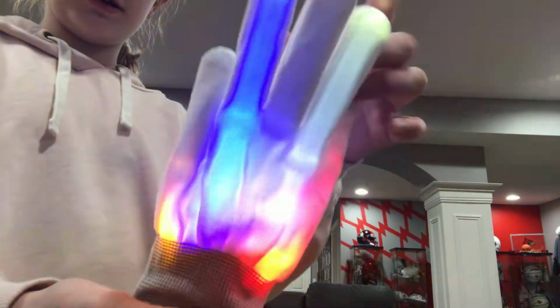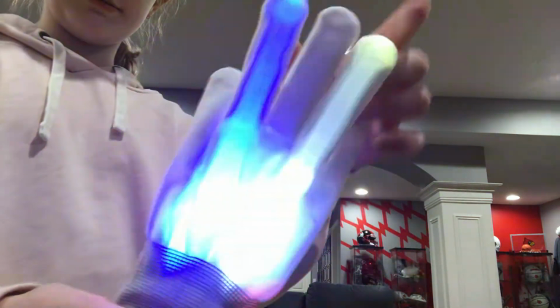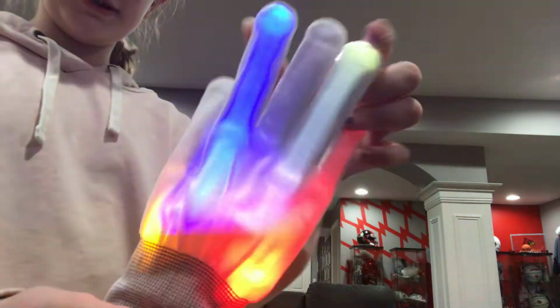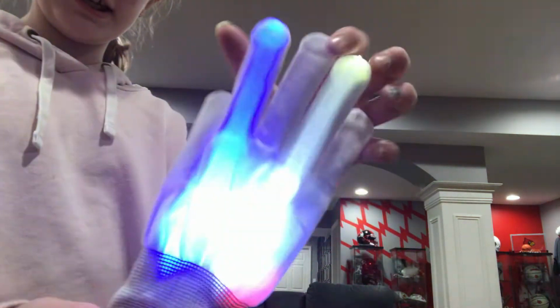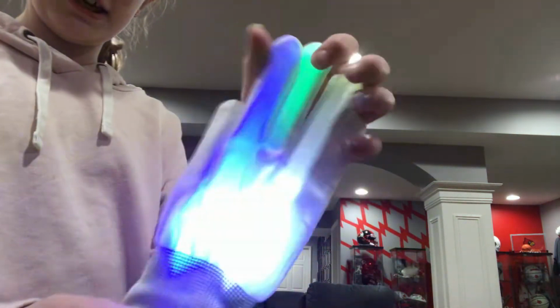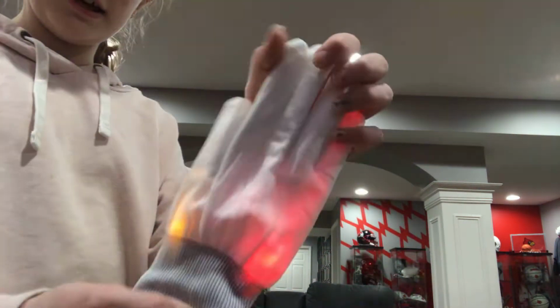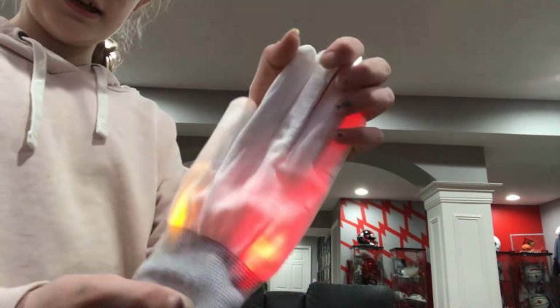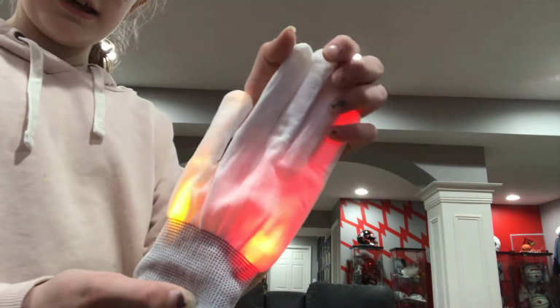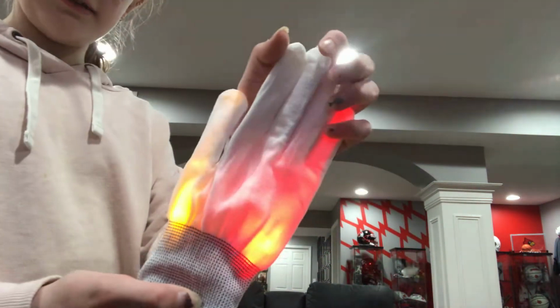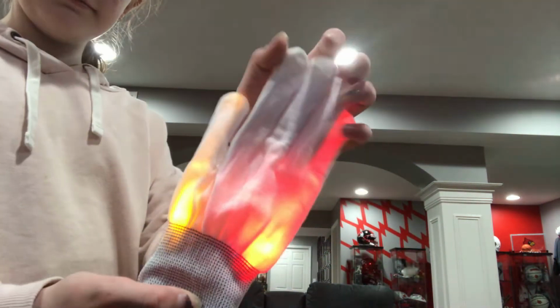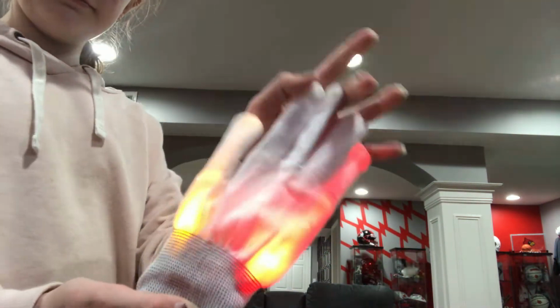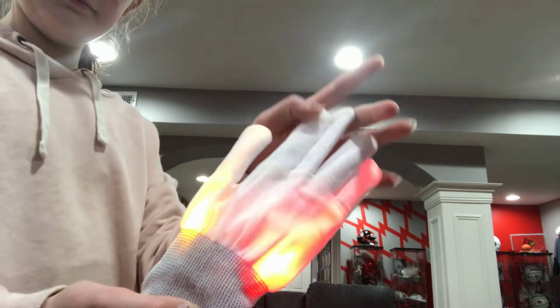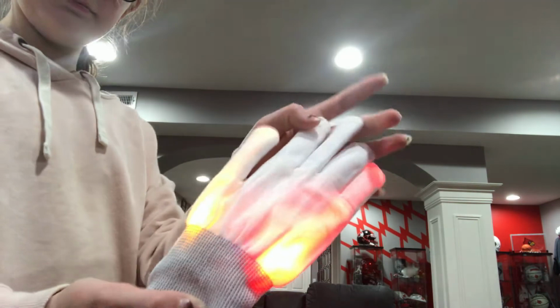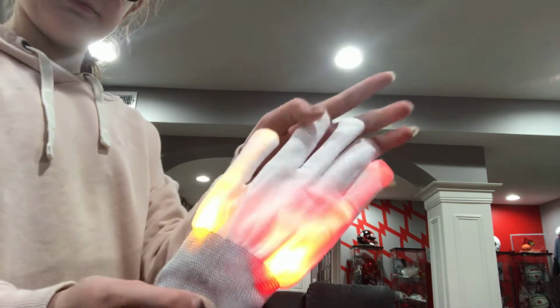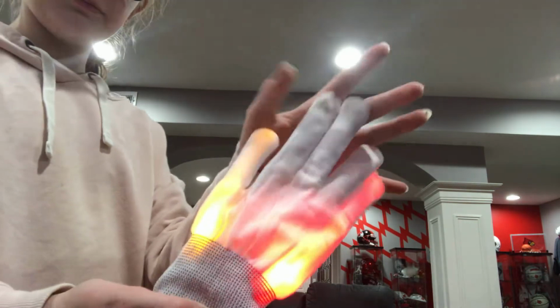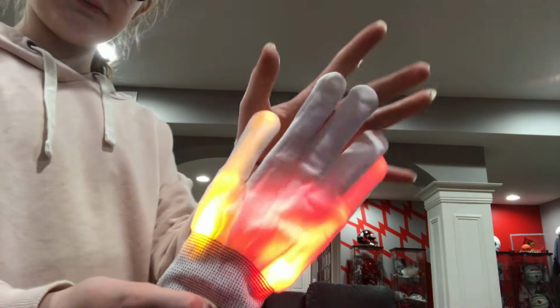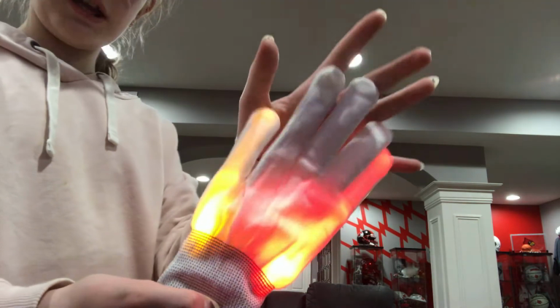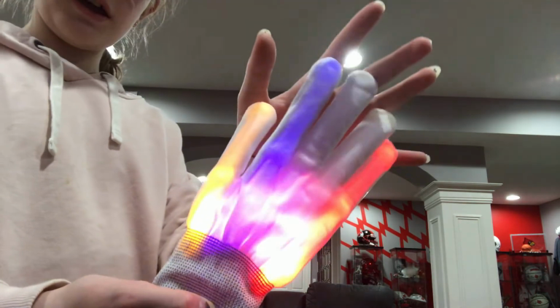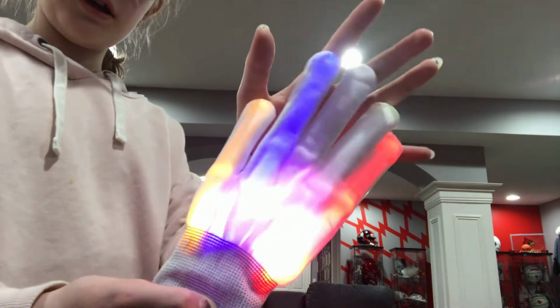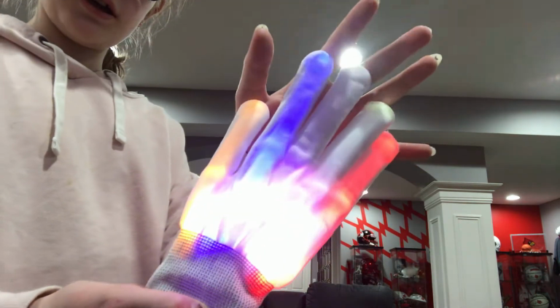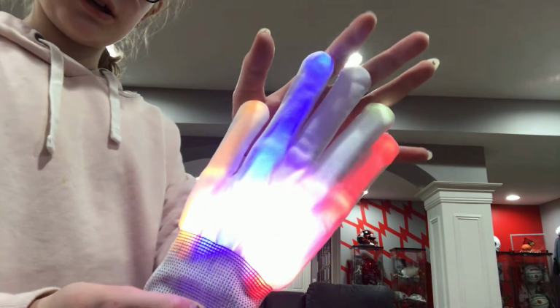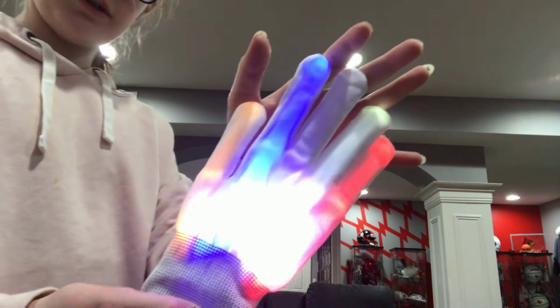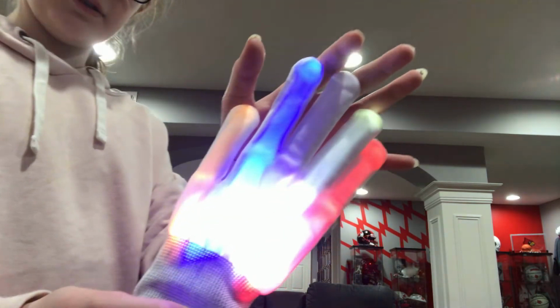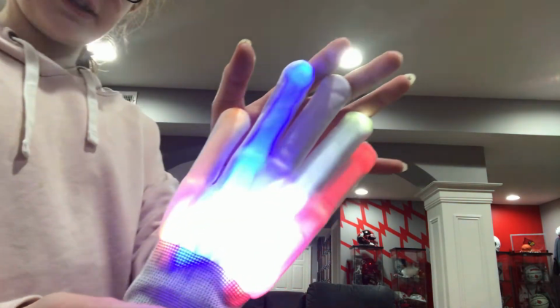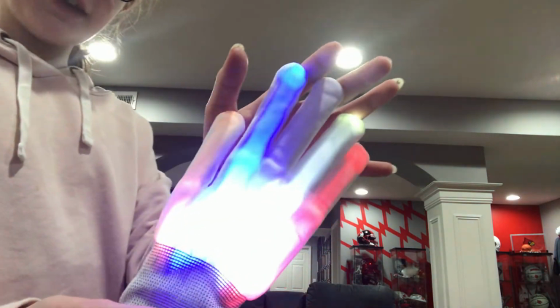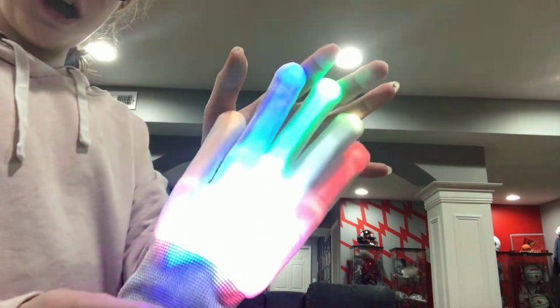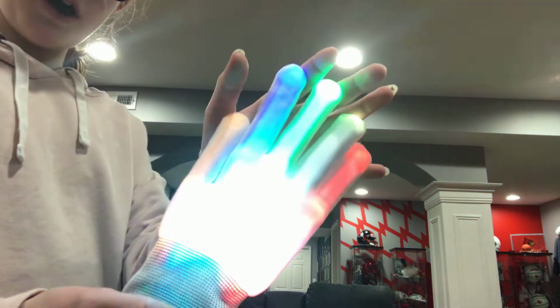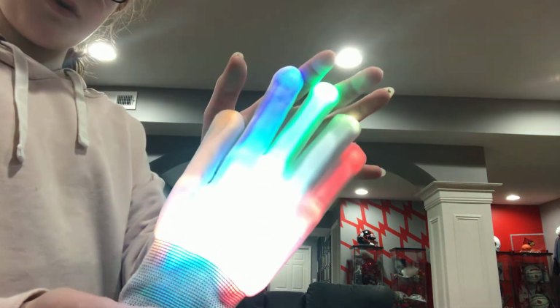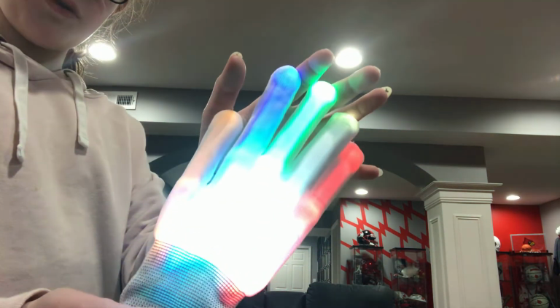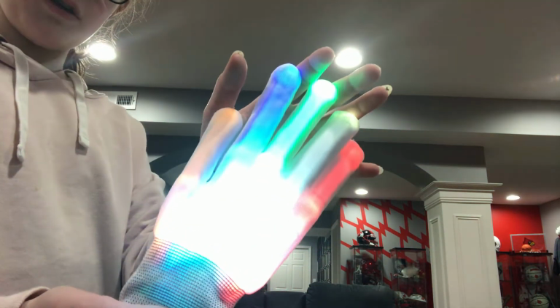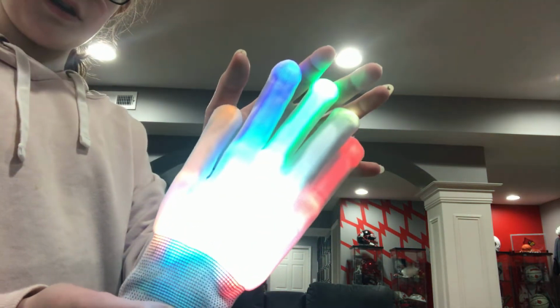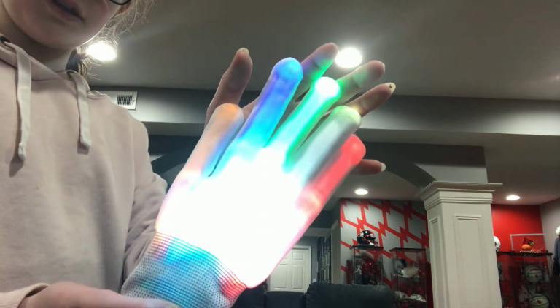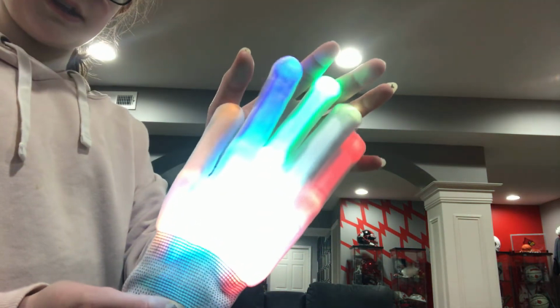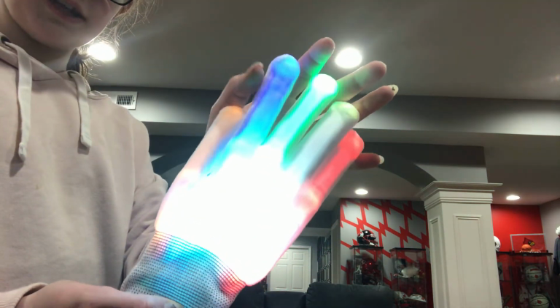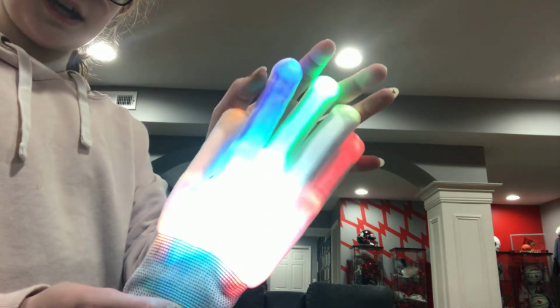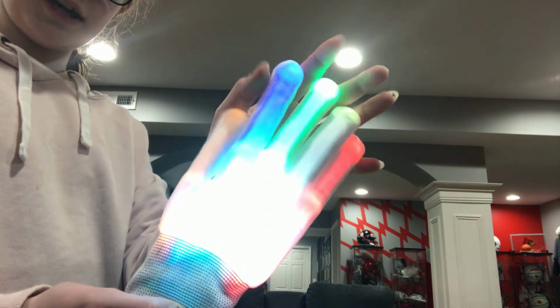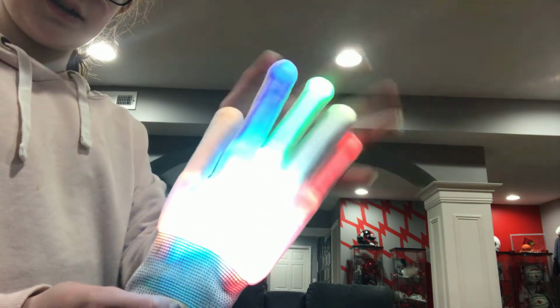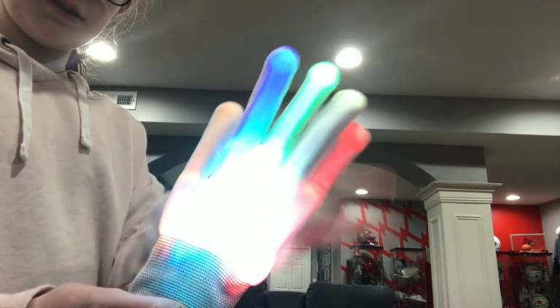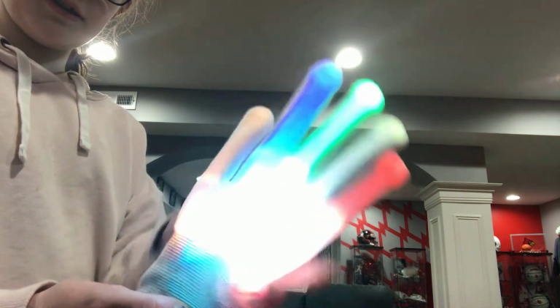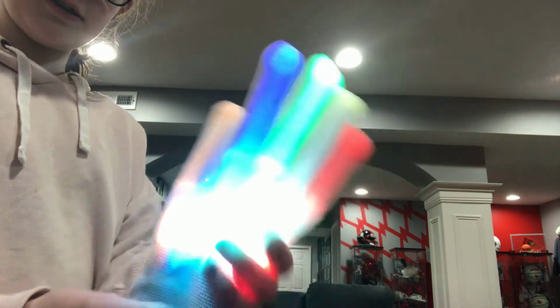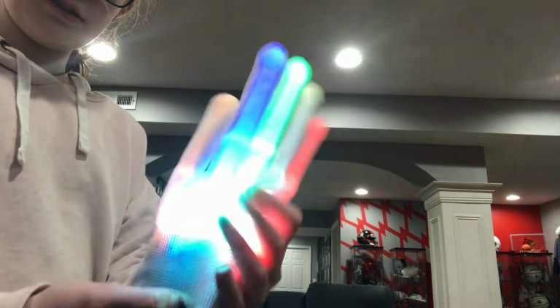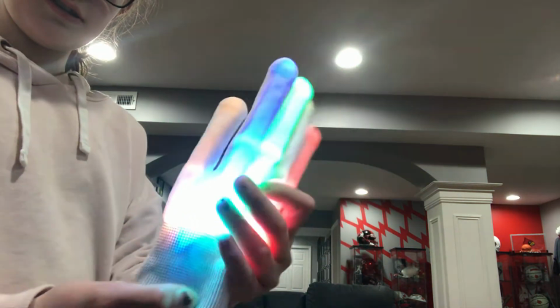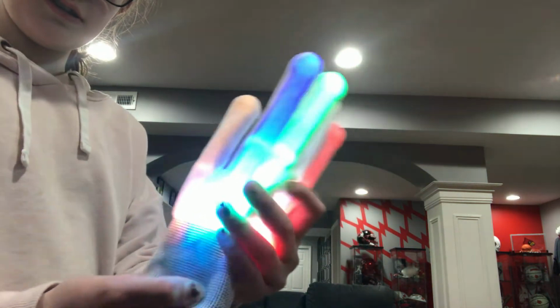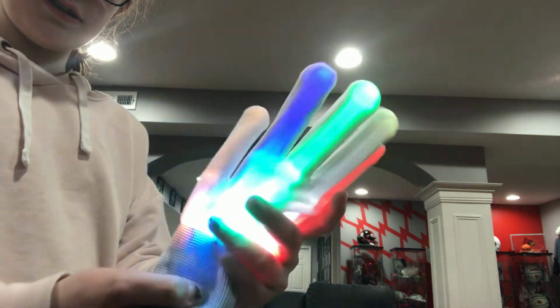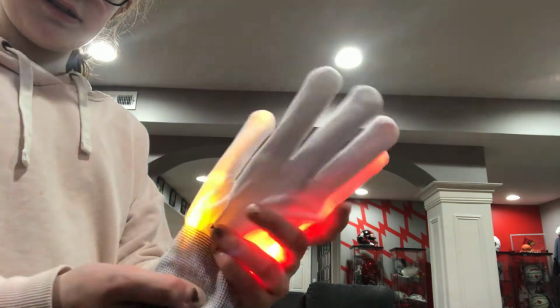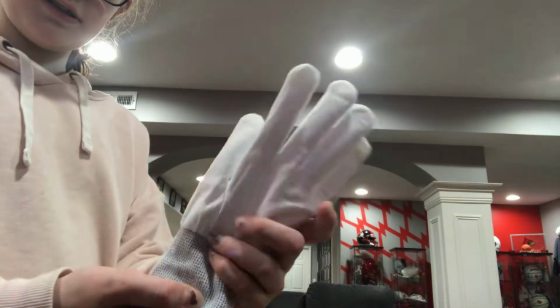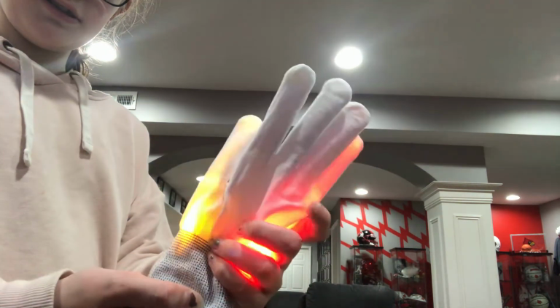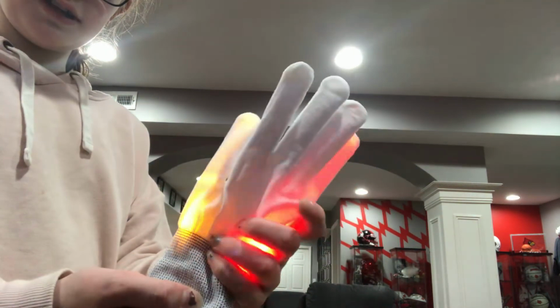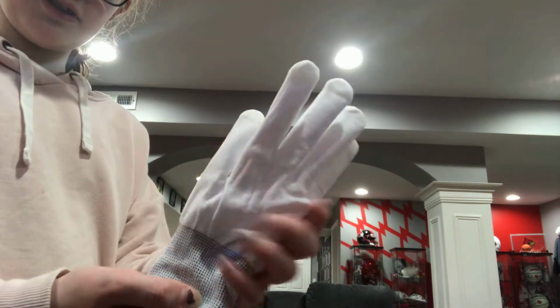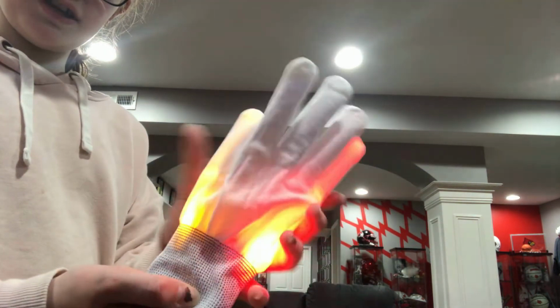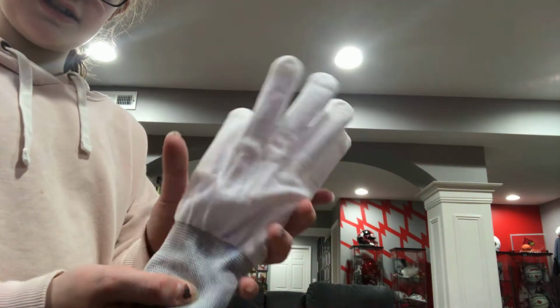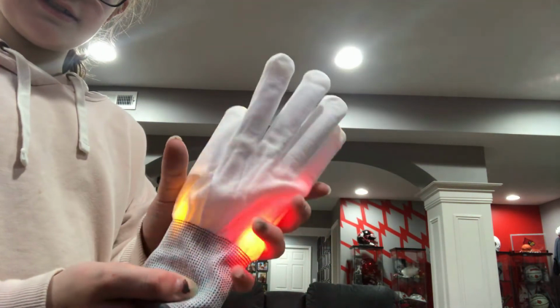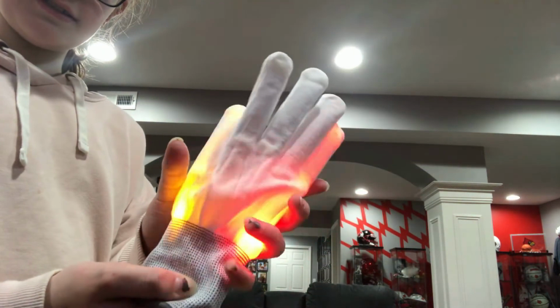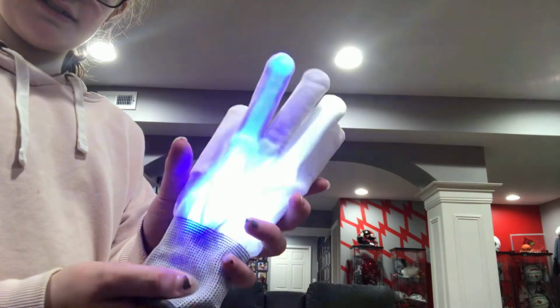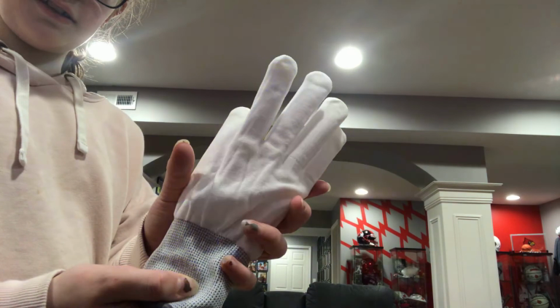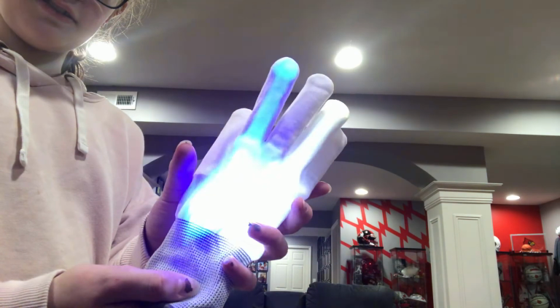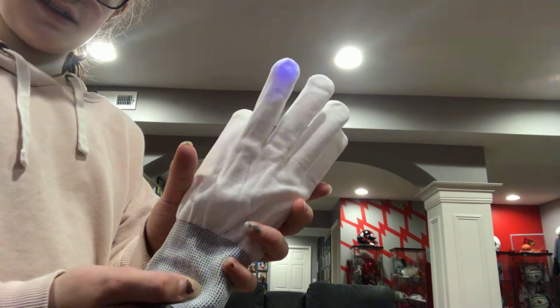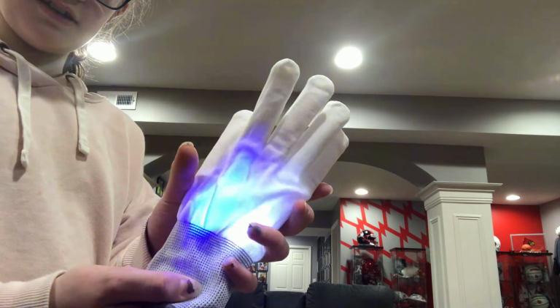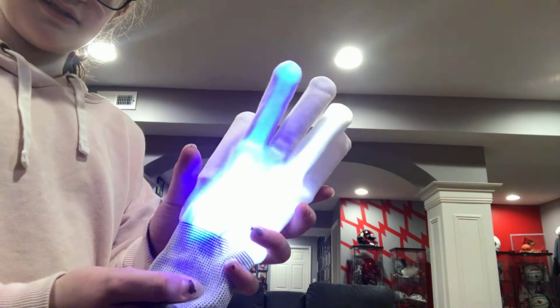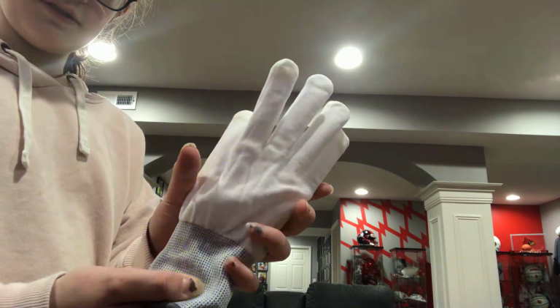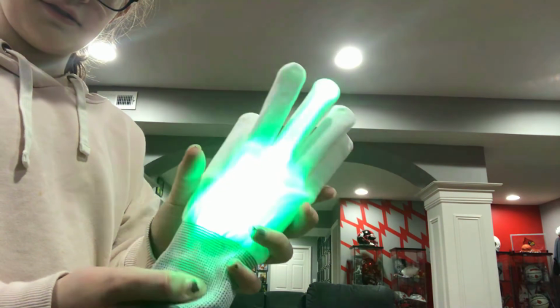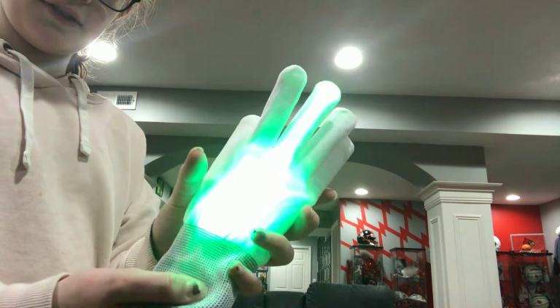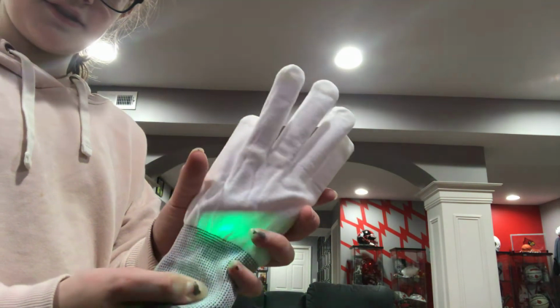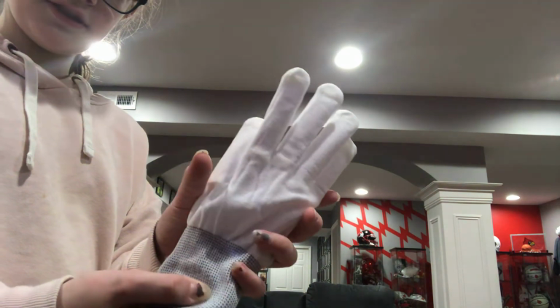You hit it and it's blinky. You can do it like this, or like that, or like this, or like this.